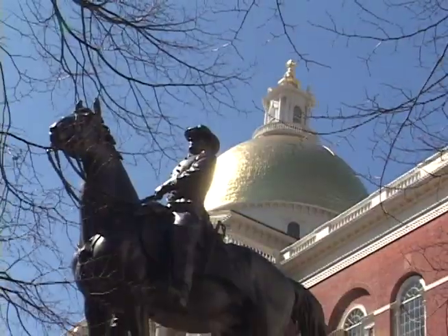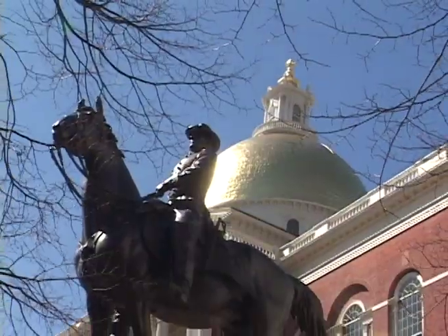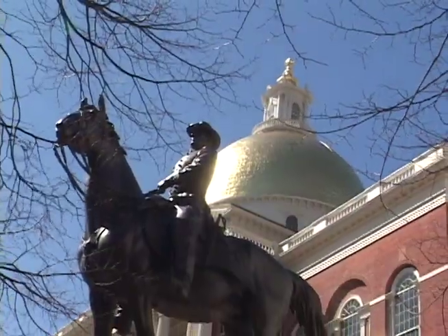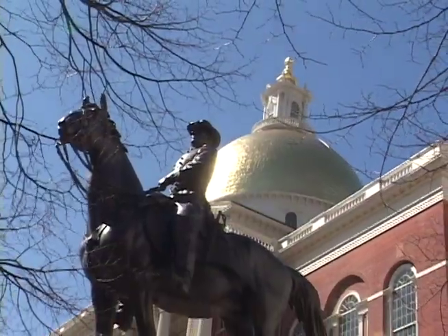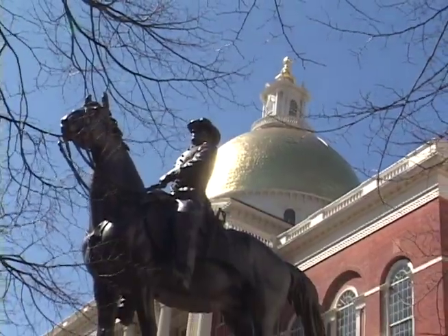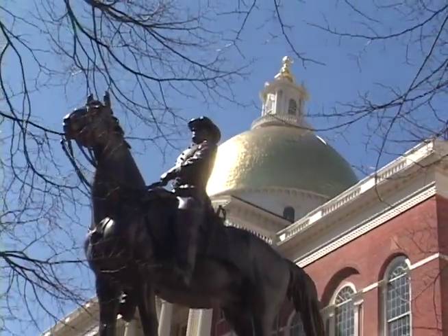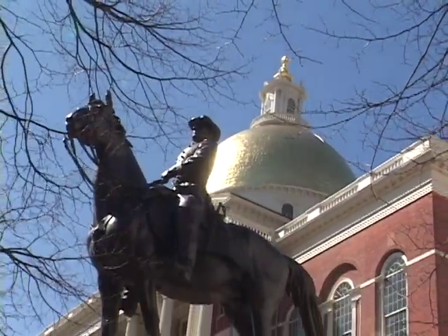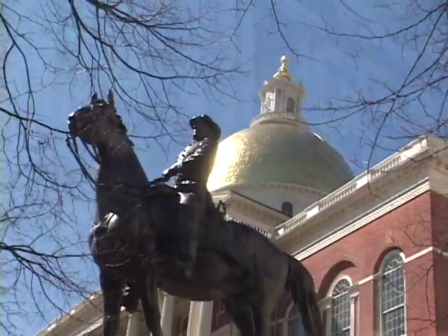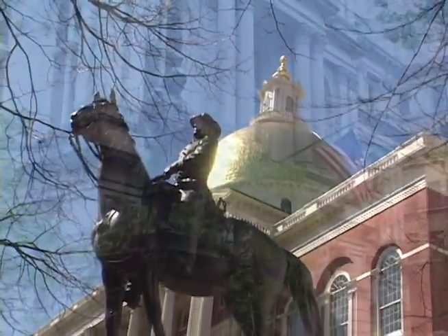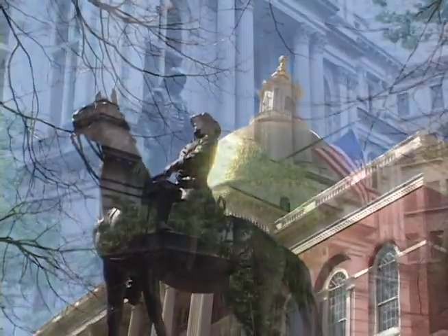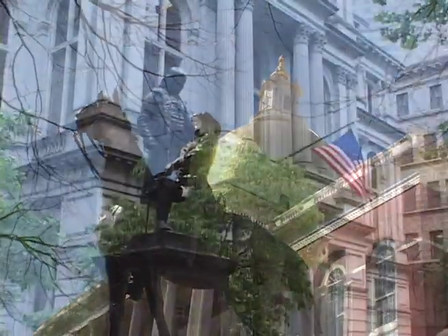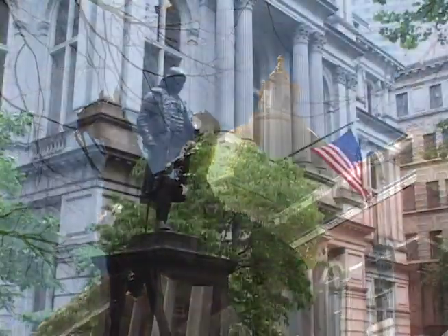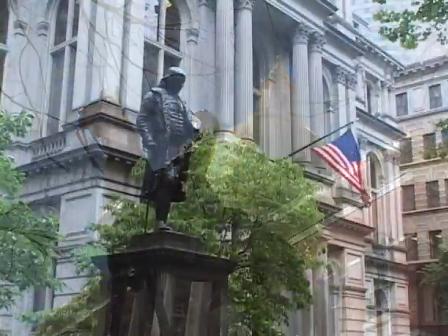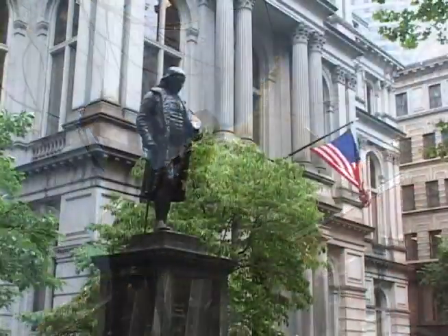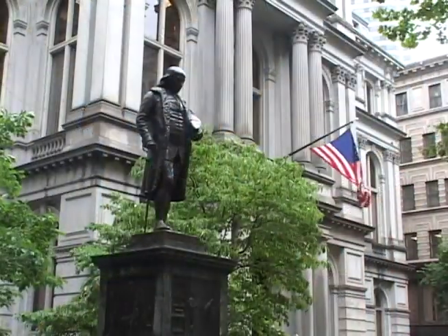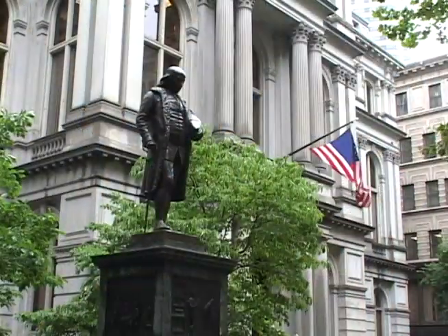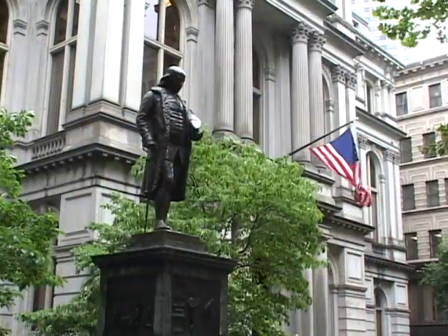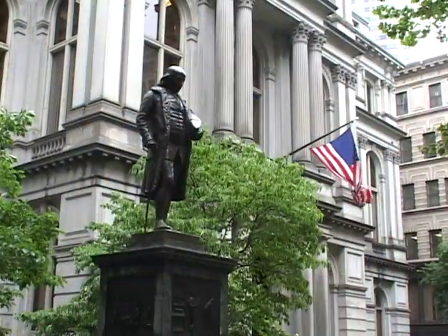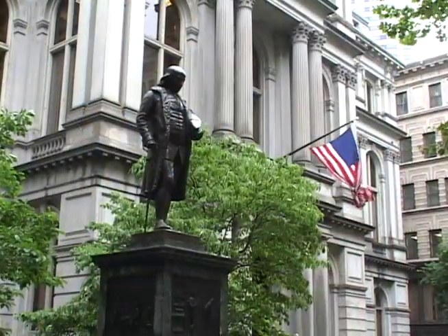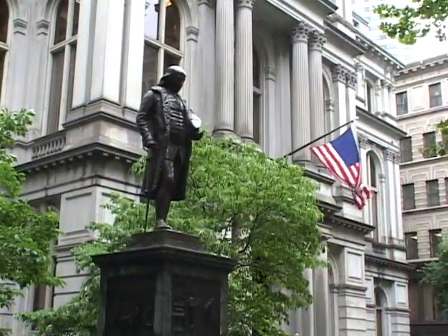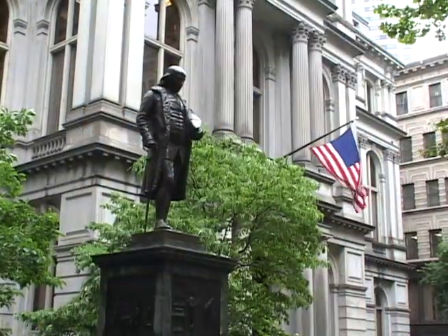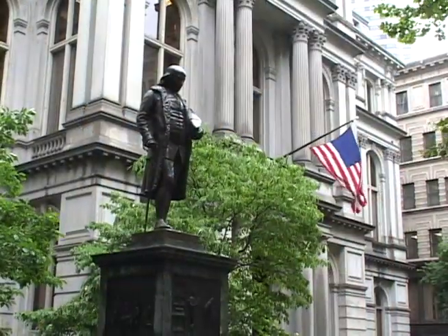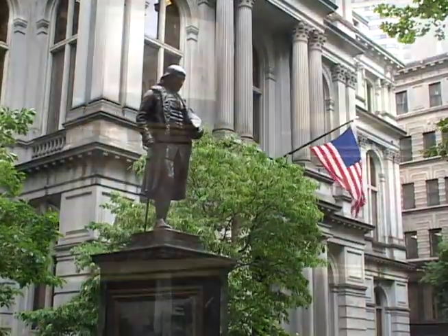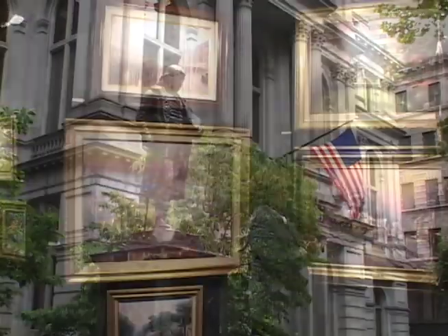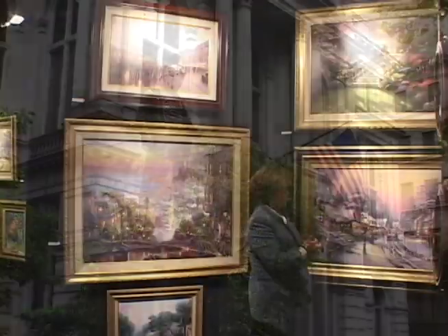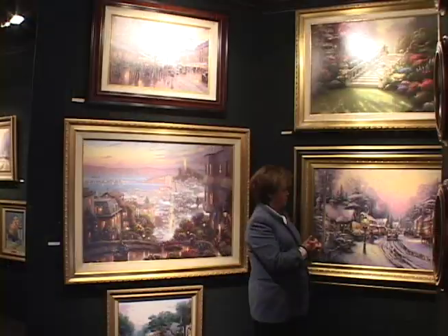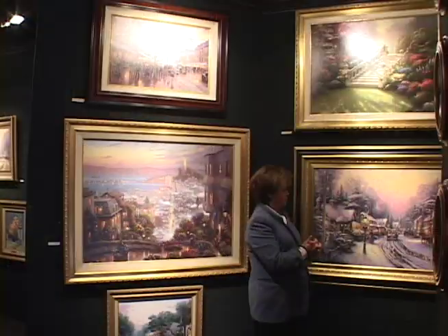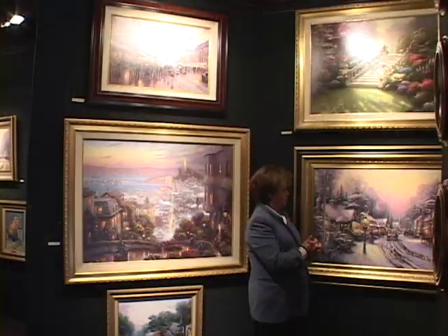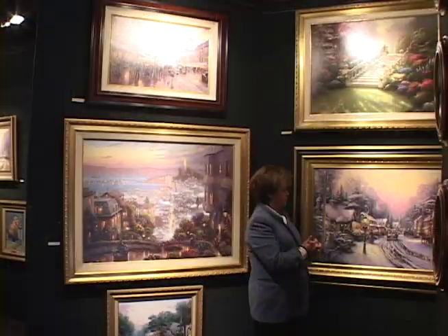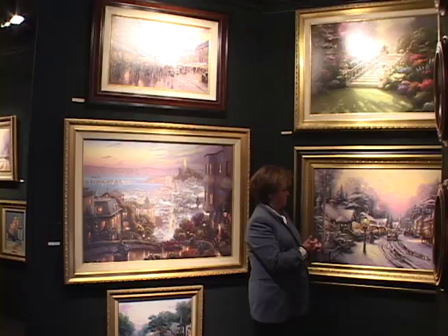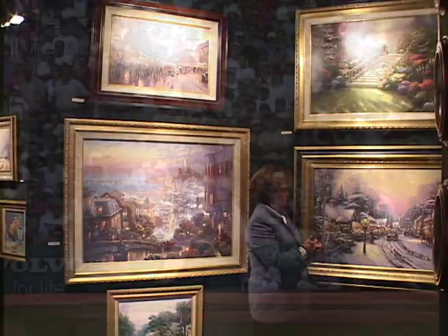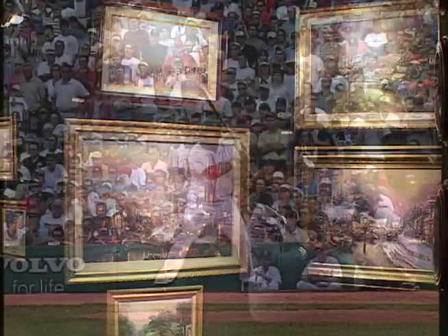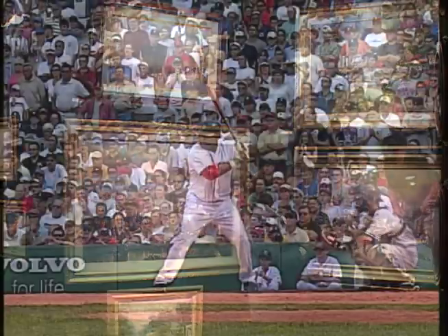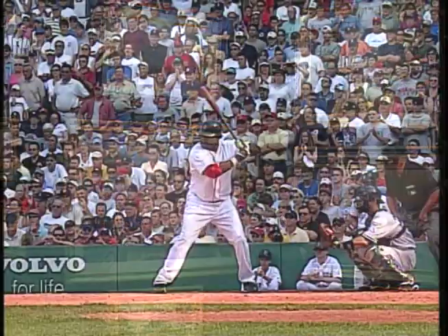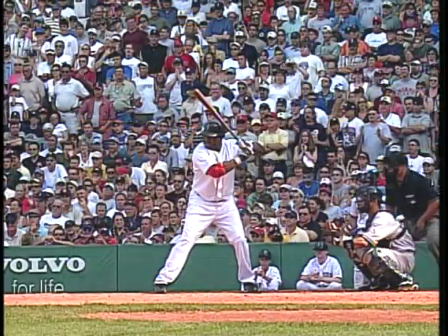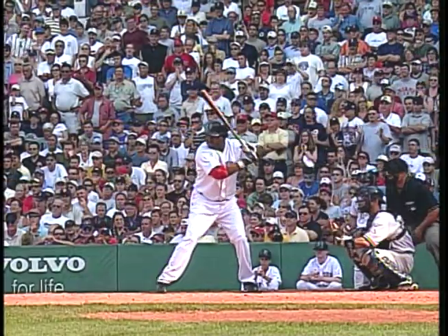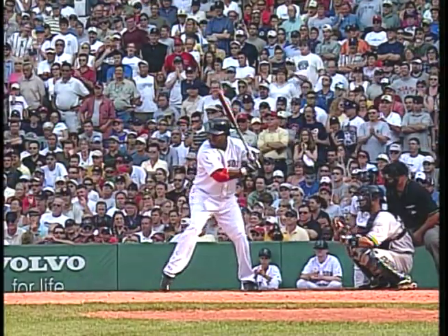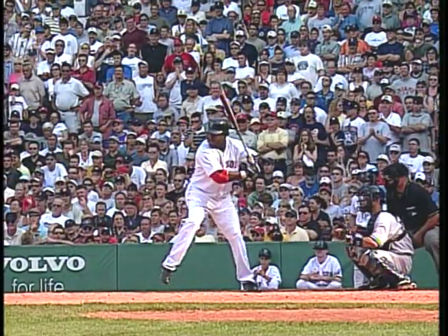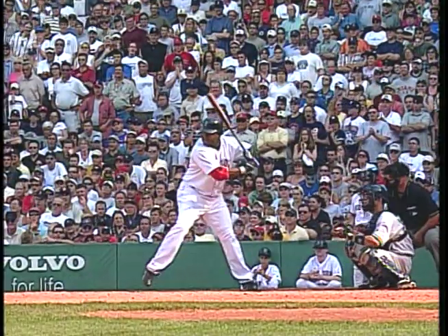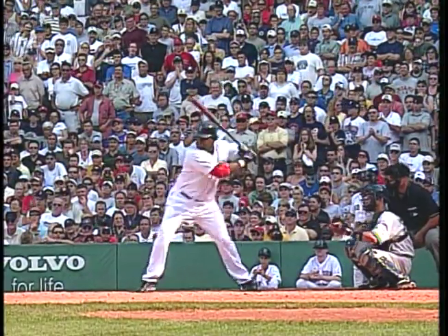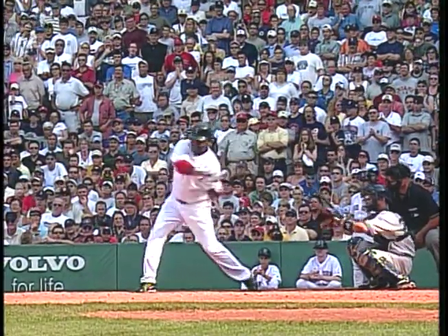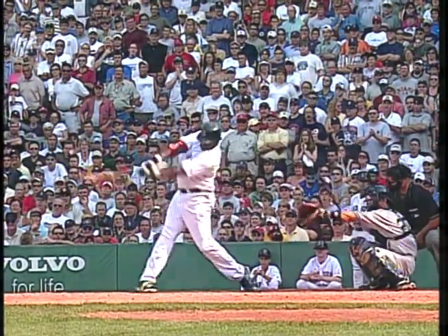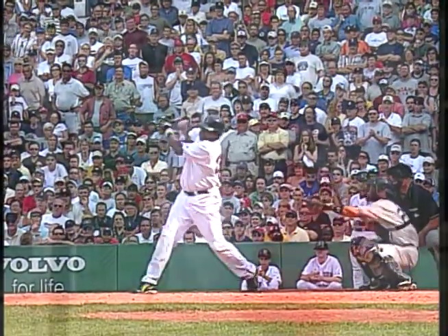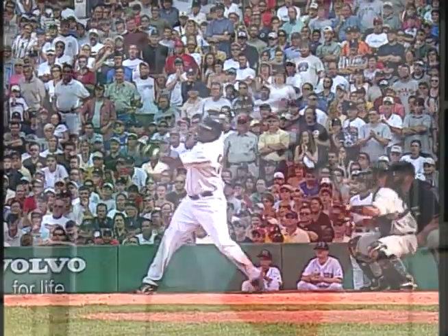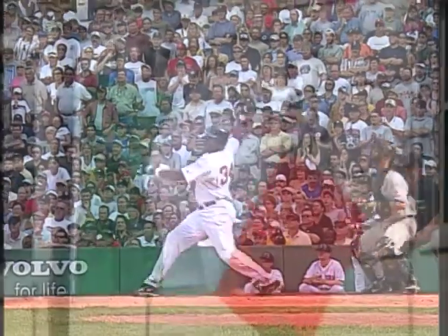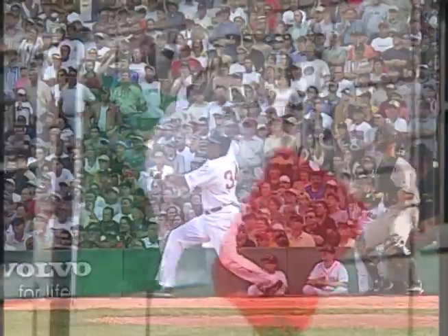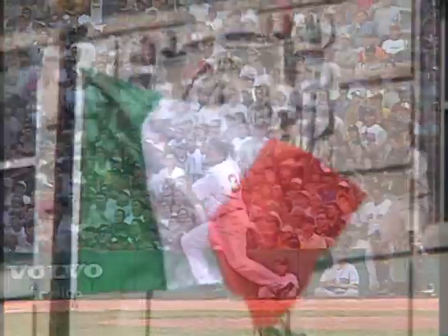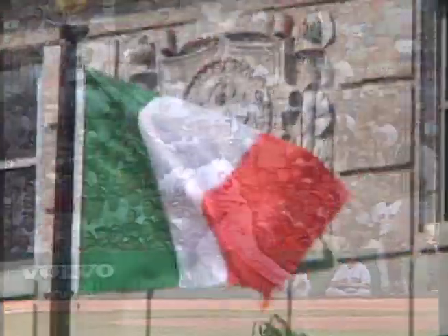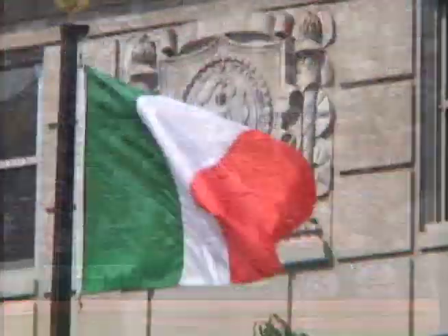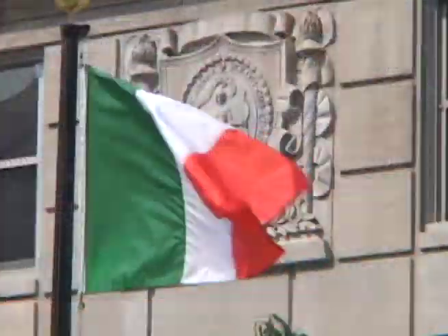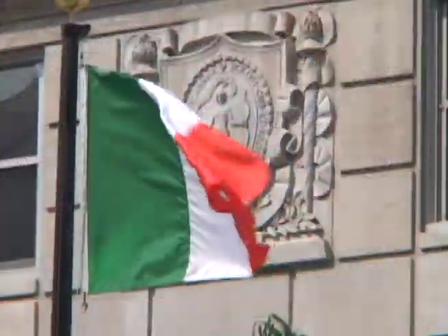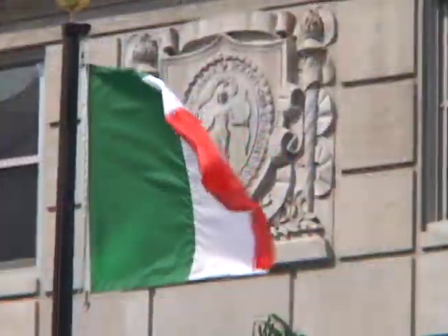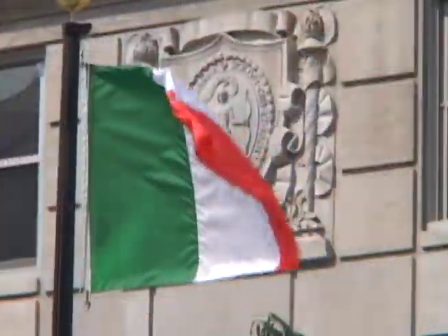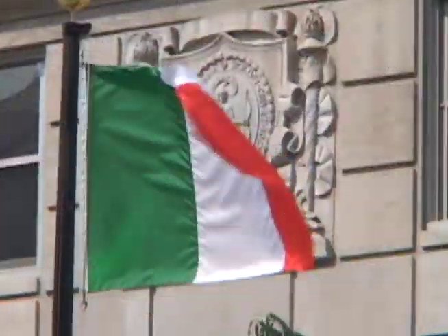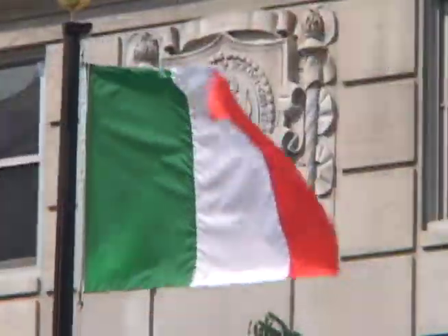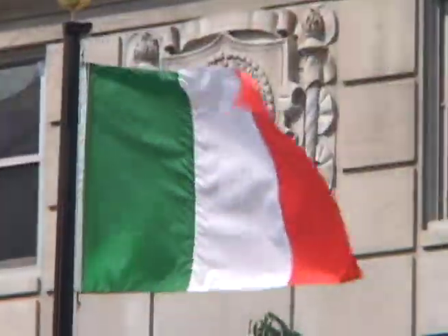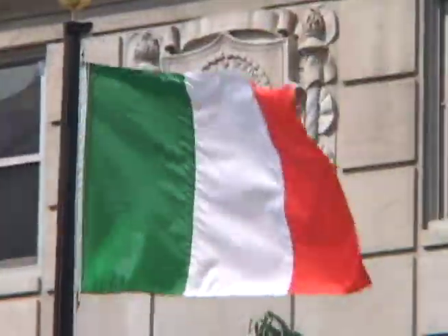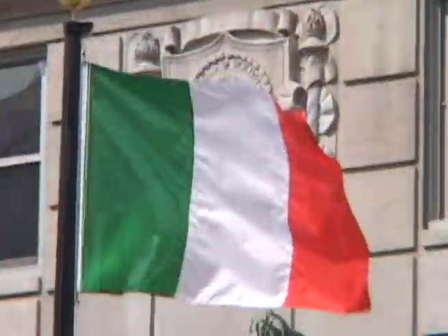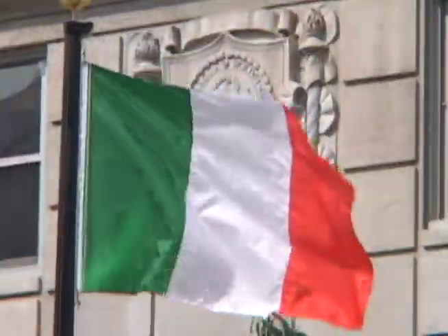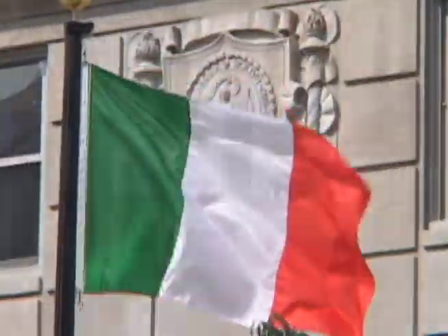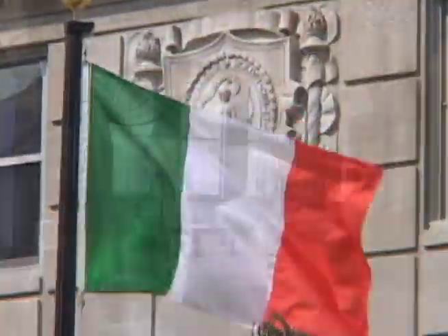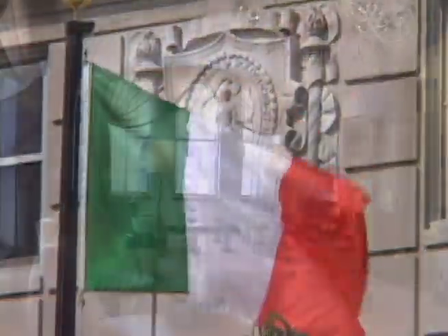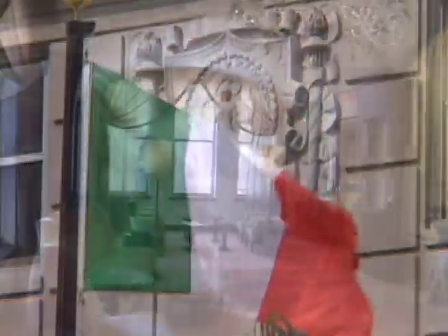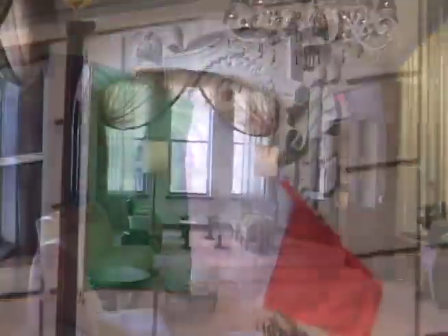Welcome to Boston, birthplace of the nation, mecca for art enthusiasts, sports fans, and the Irish capital of the United States.